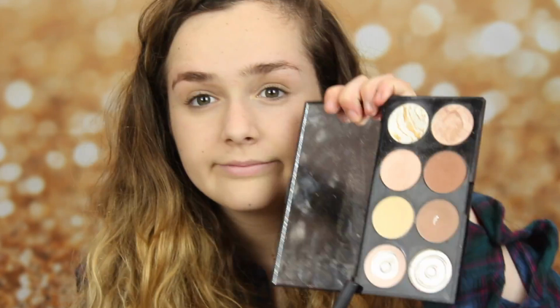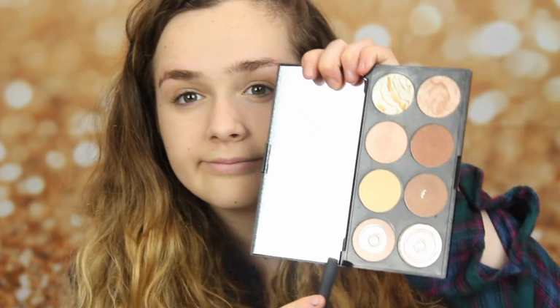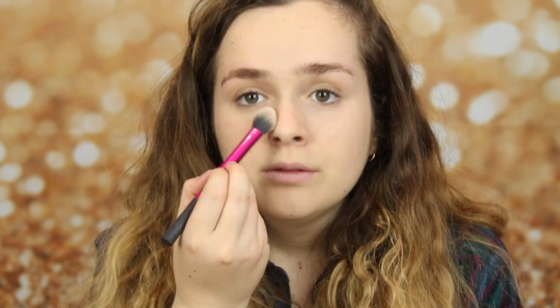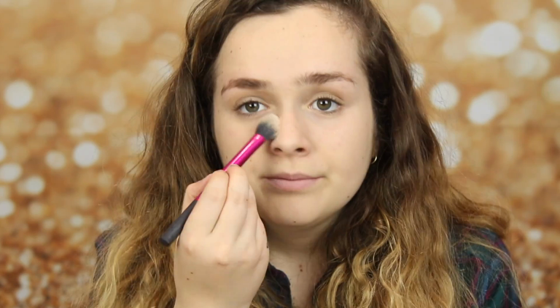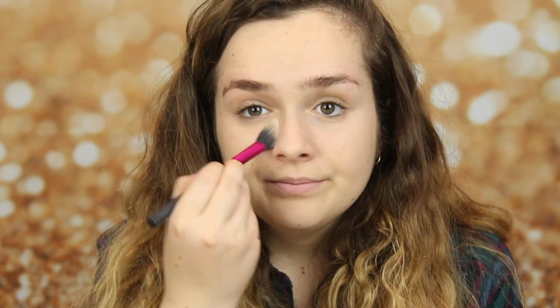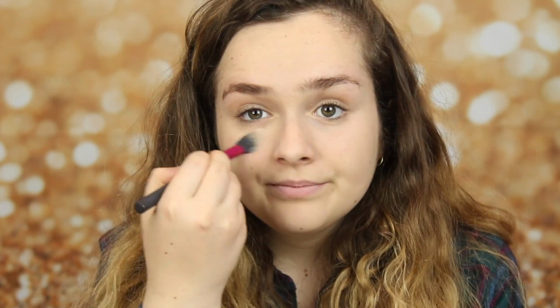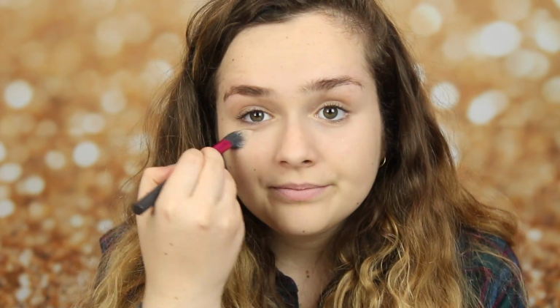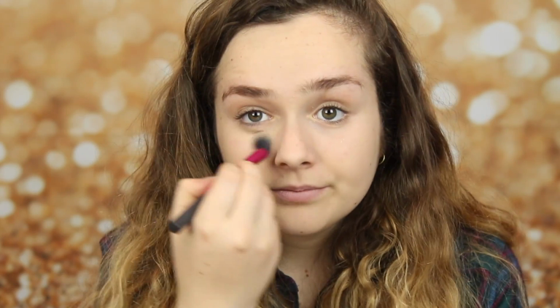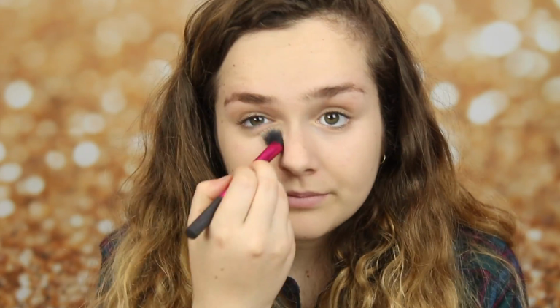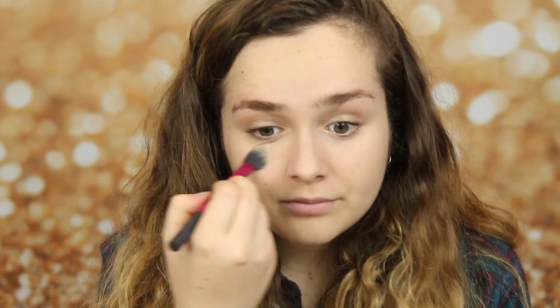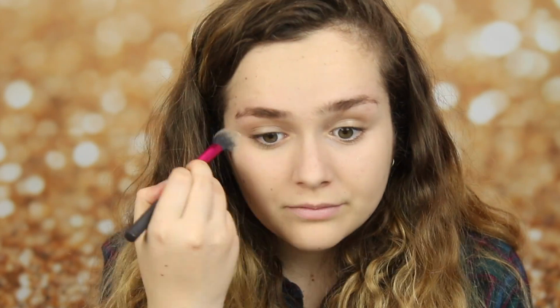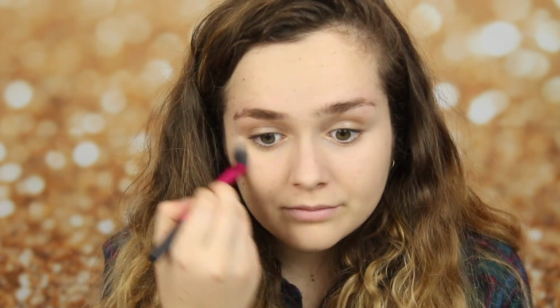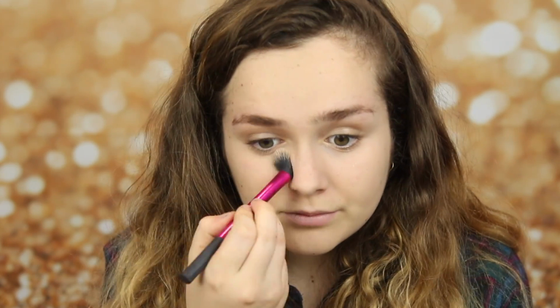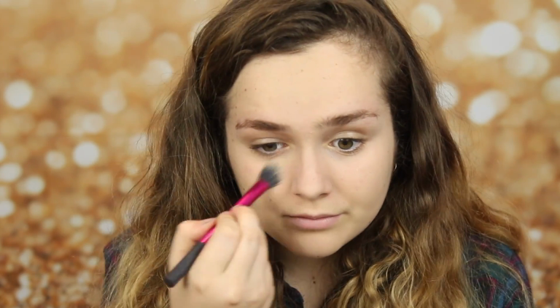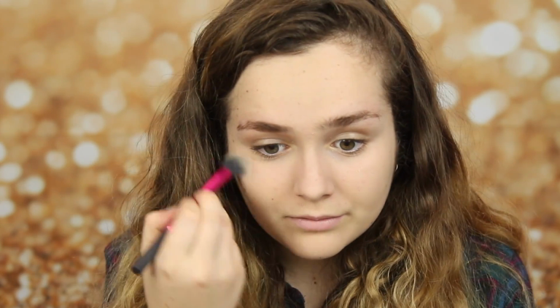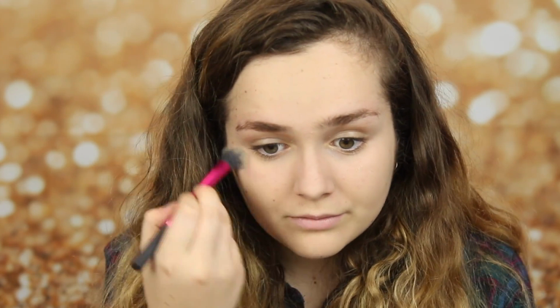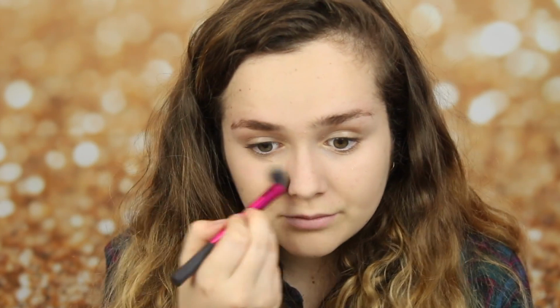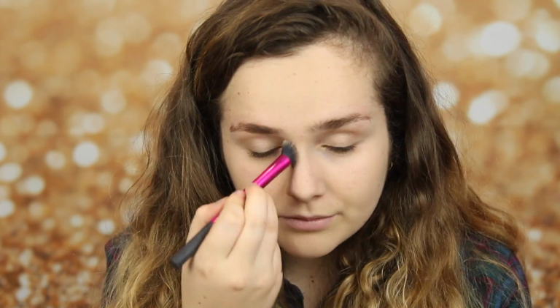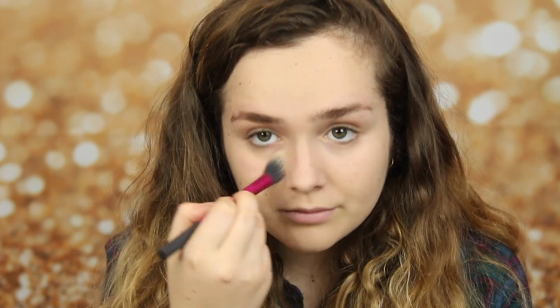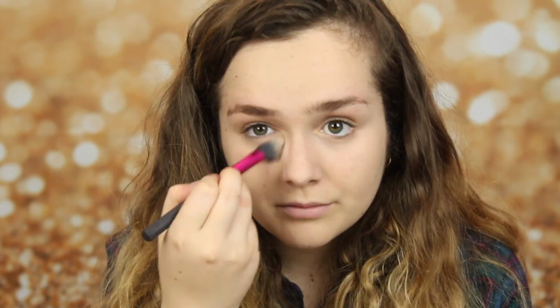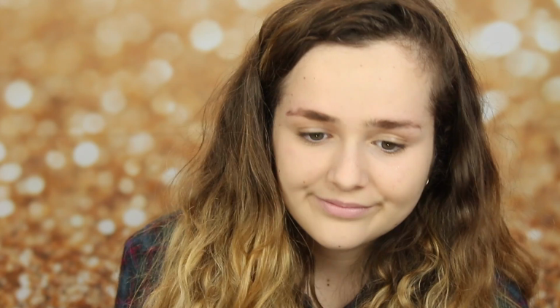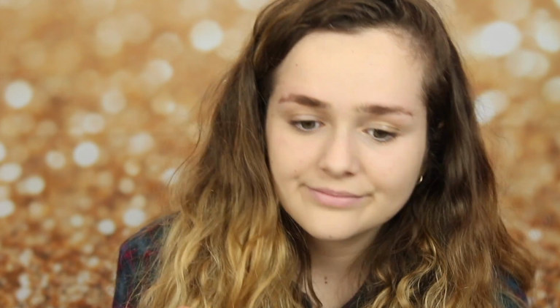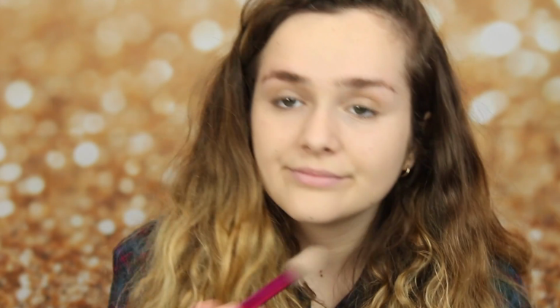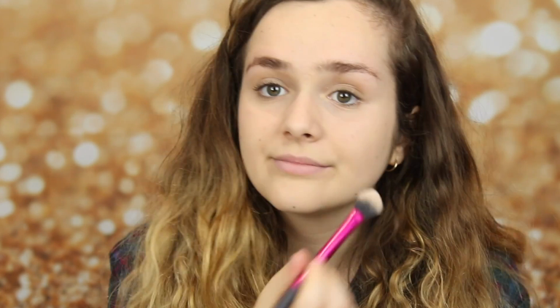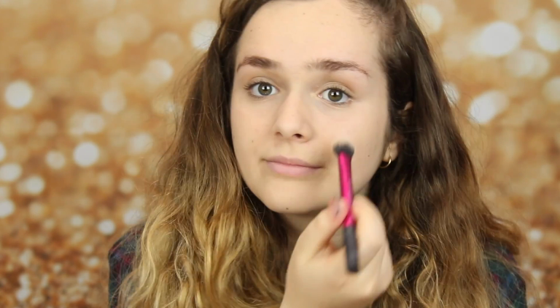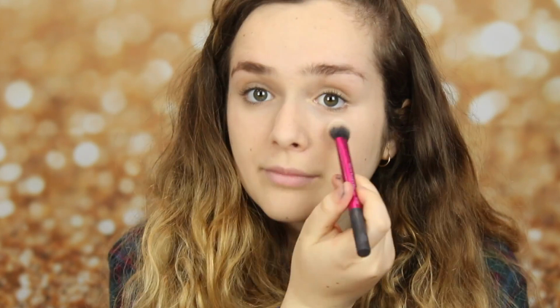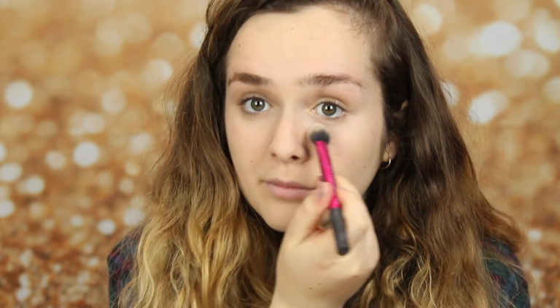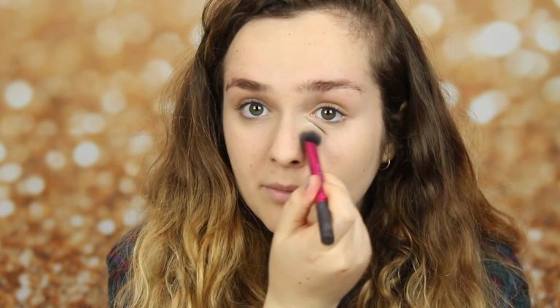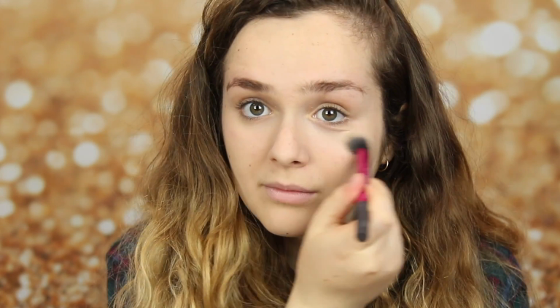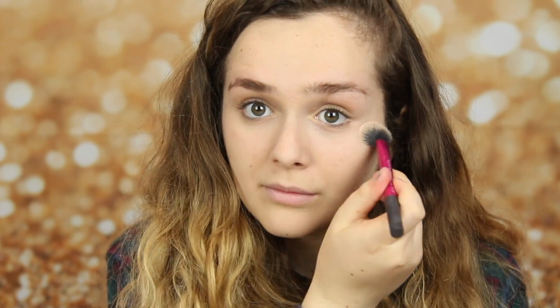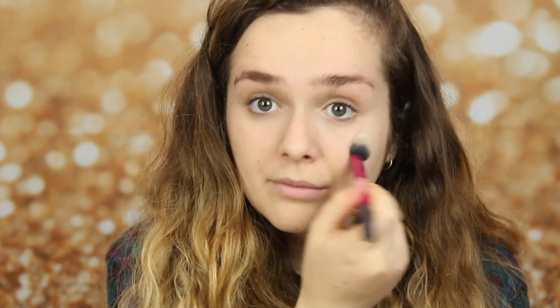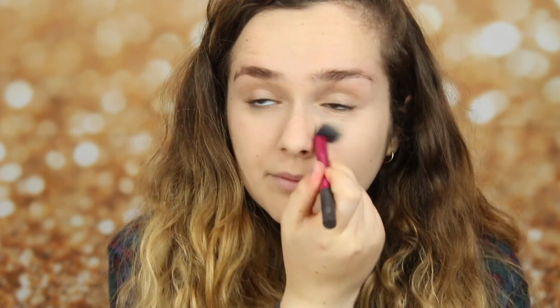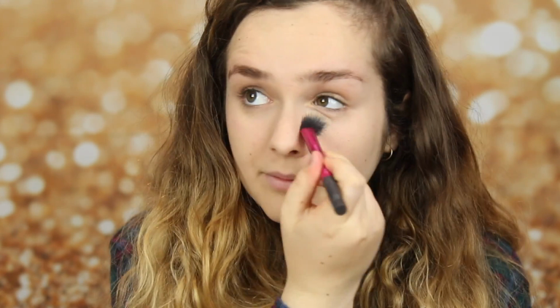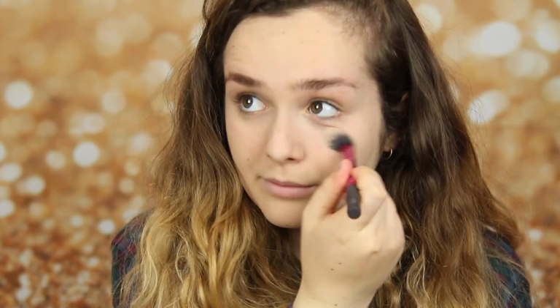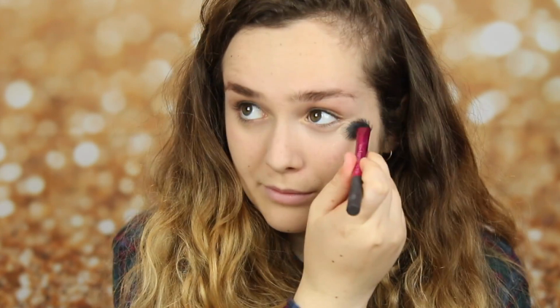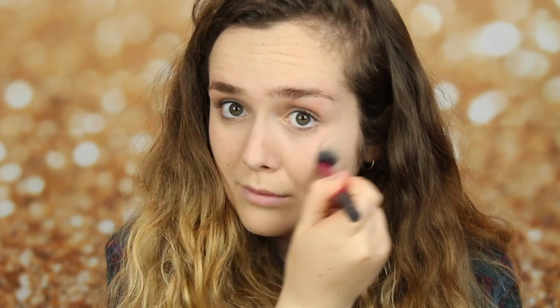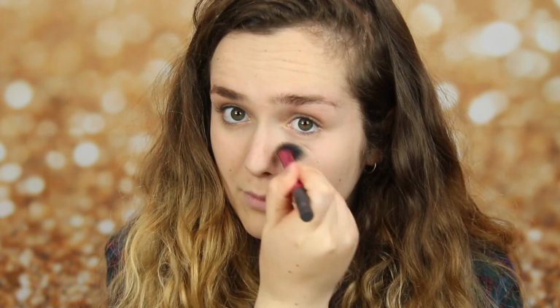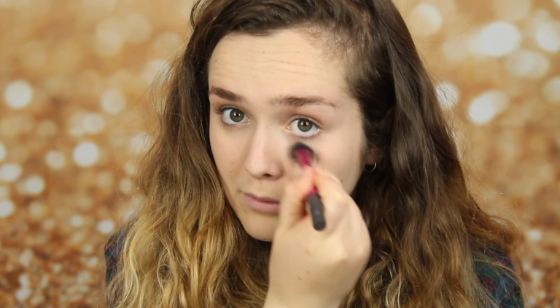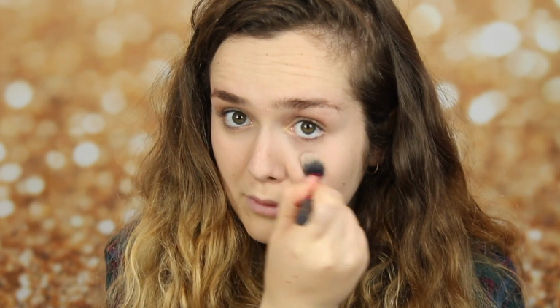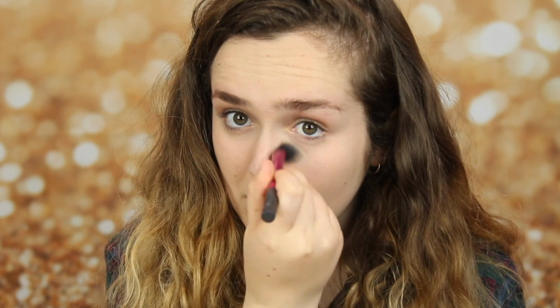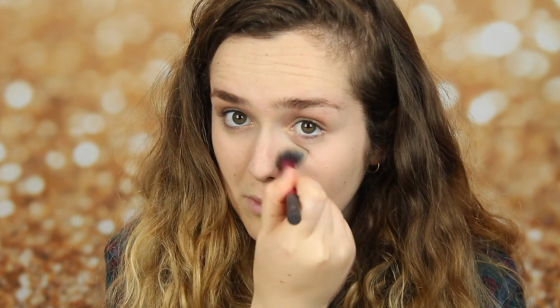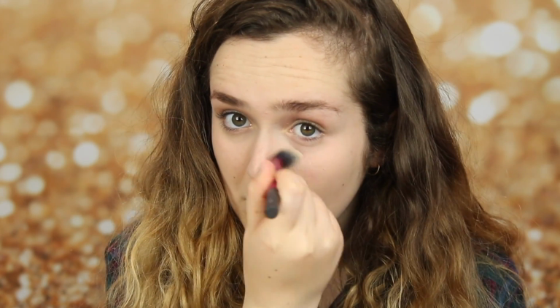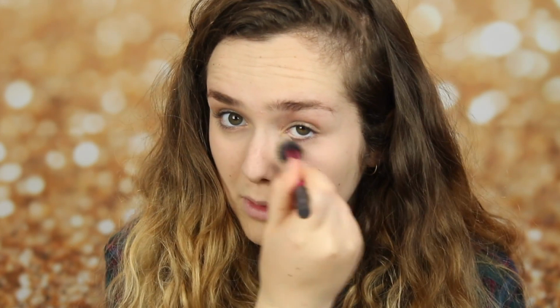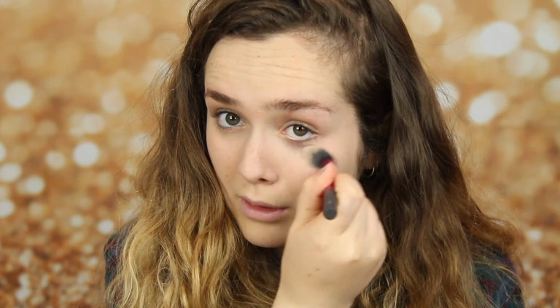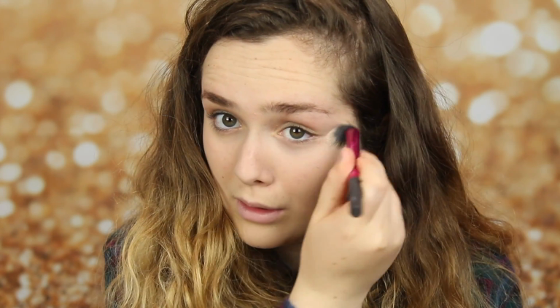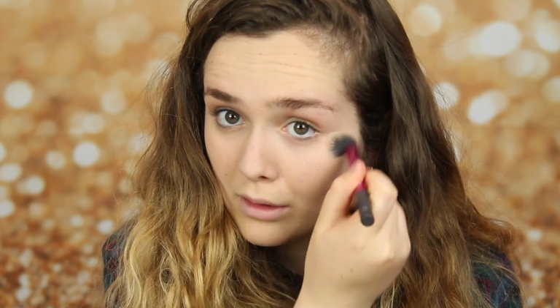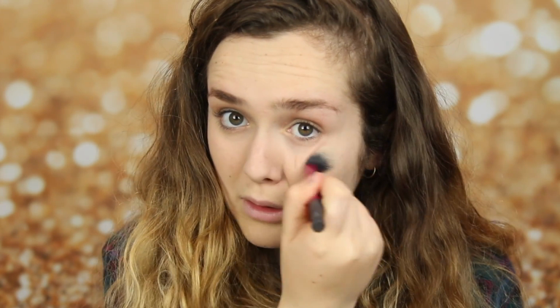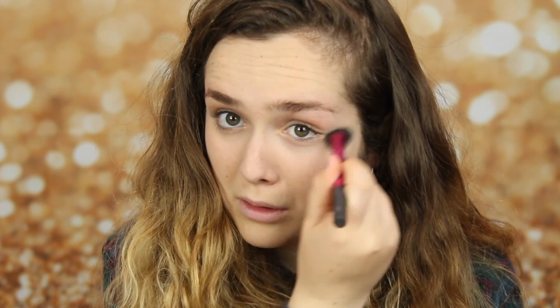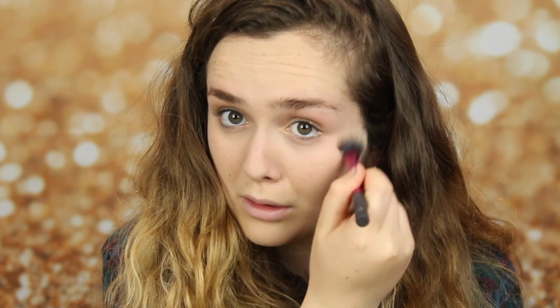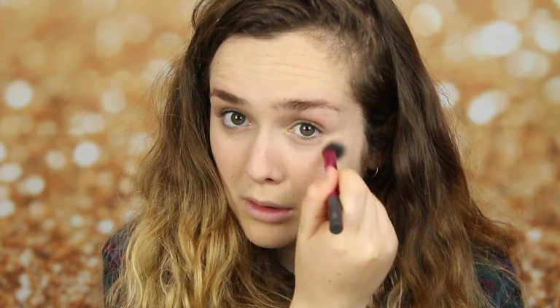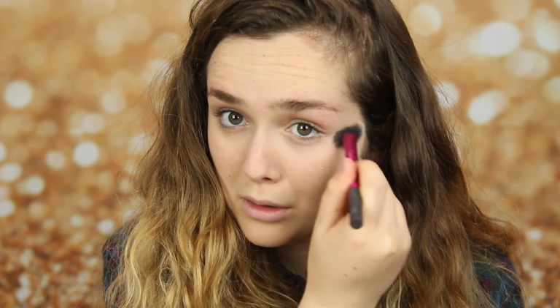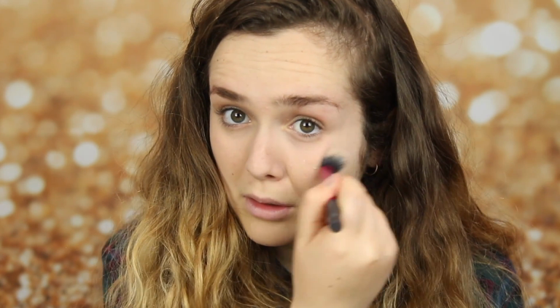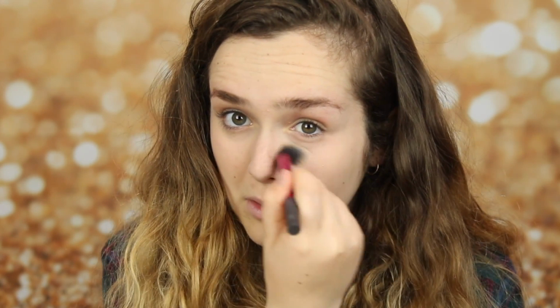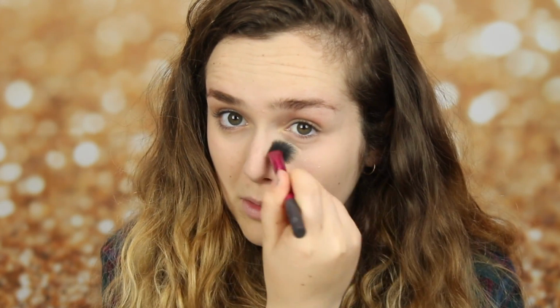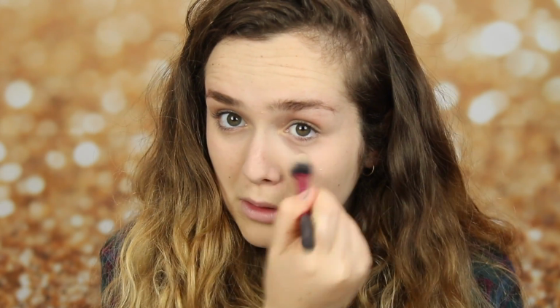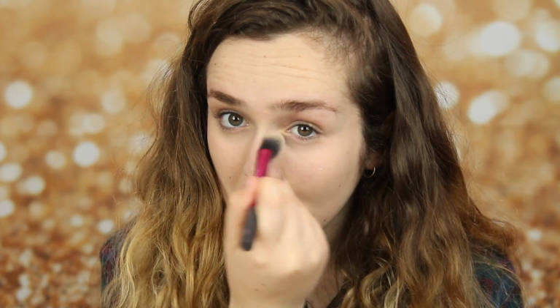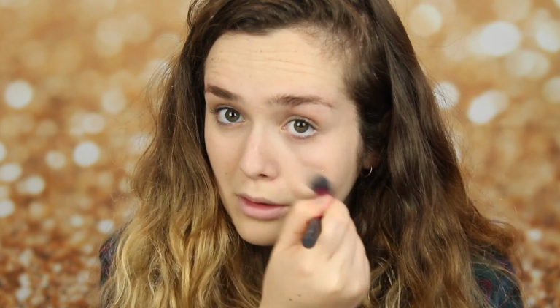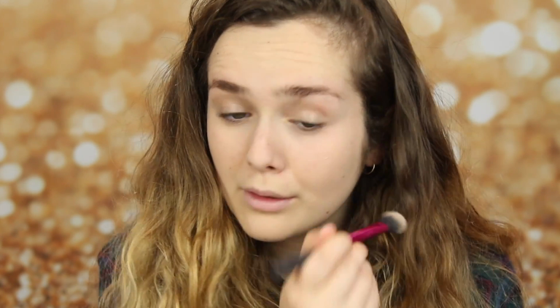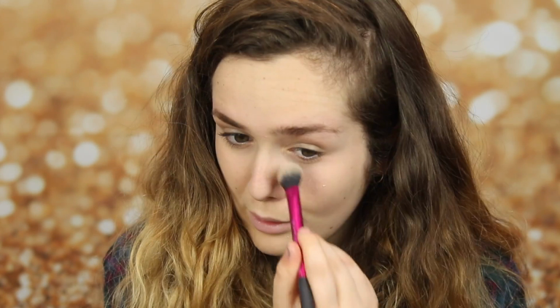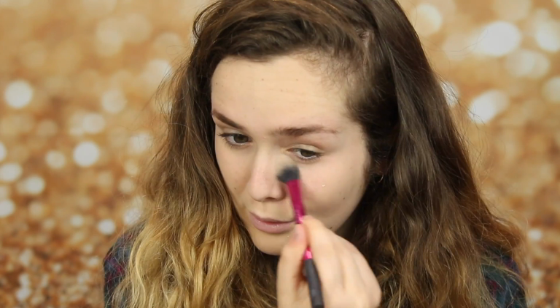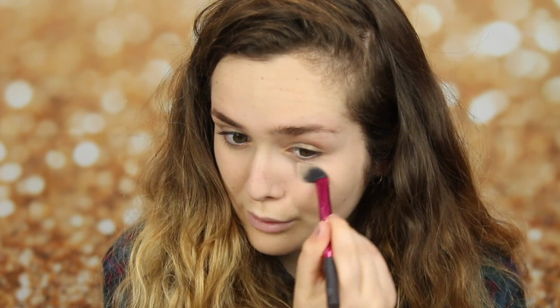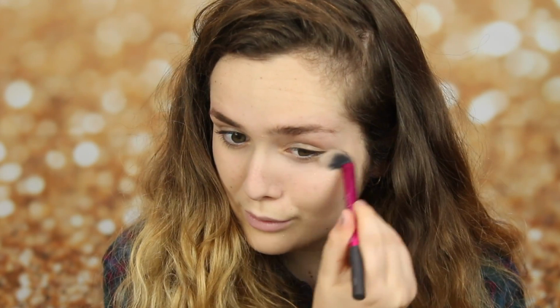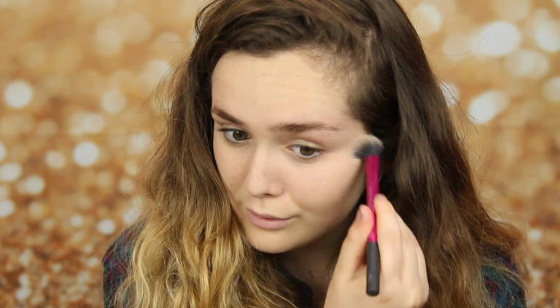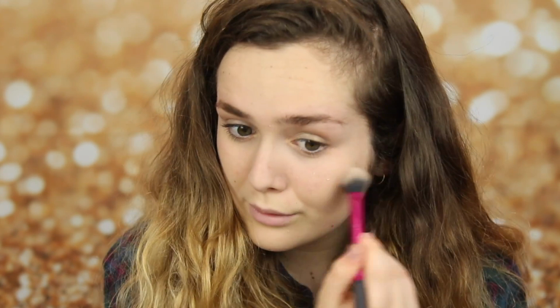And now I'm taking the Revolution palette again, and taking the lighter shade, and I'm putting this in all the places that I highlighted with the concealer.